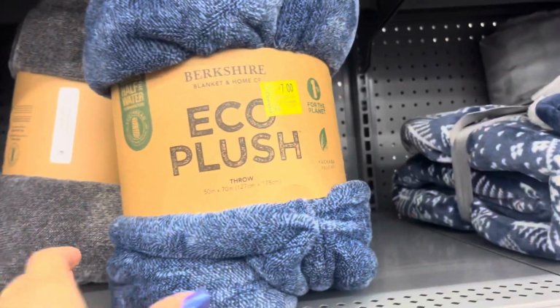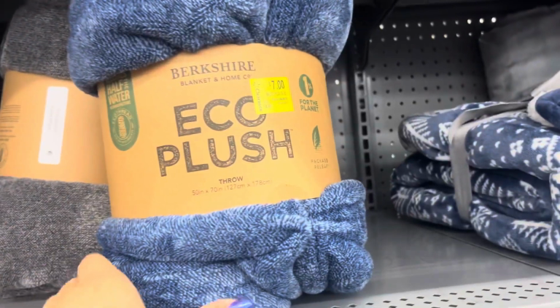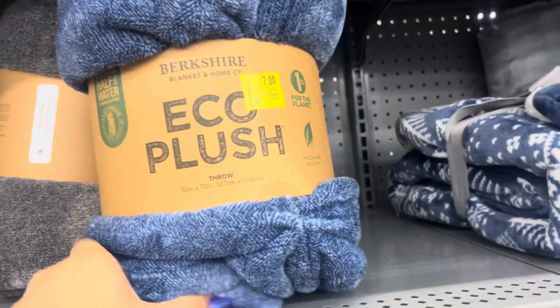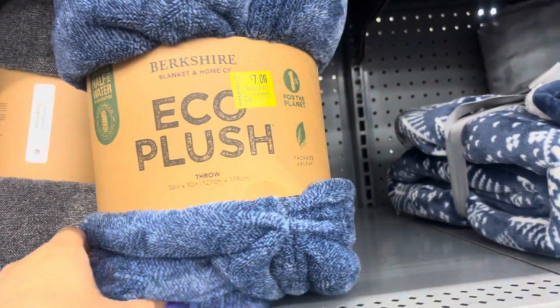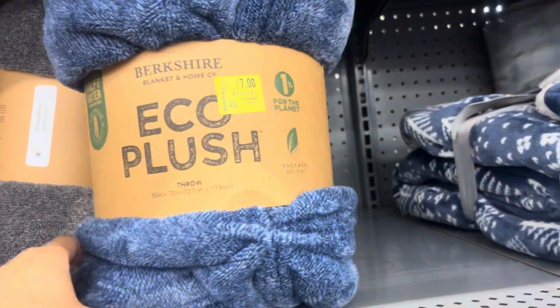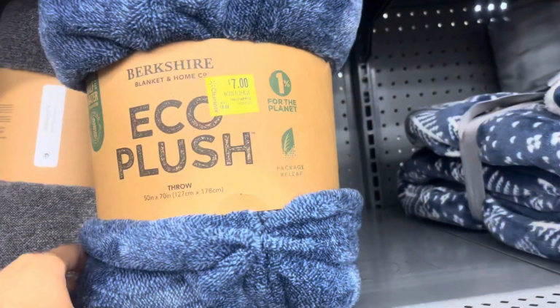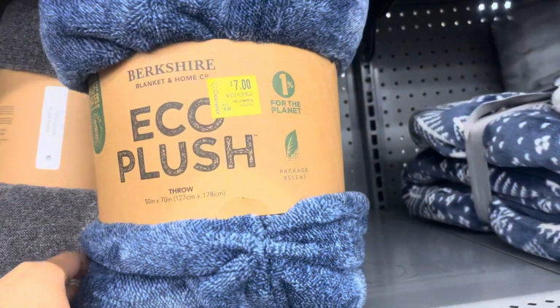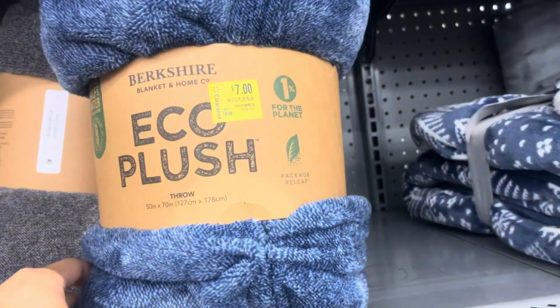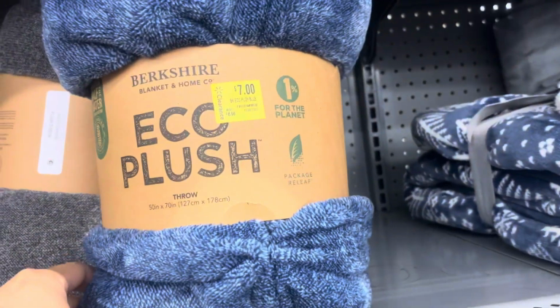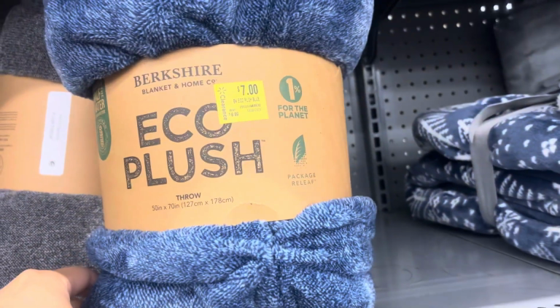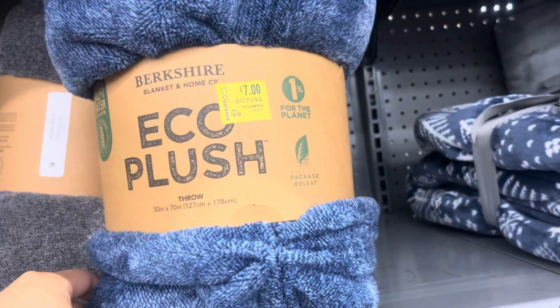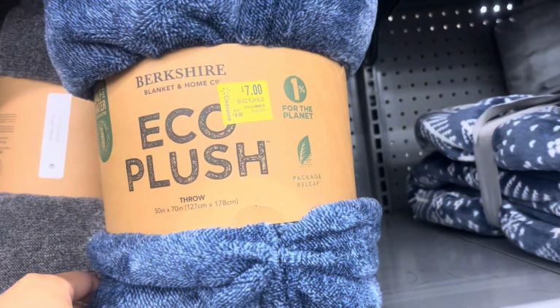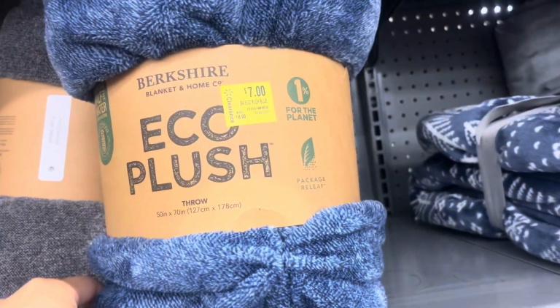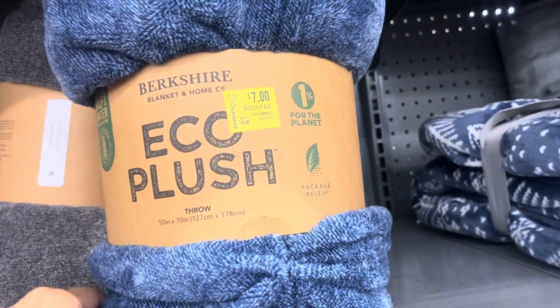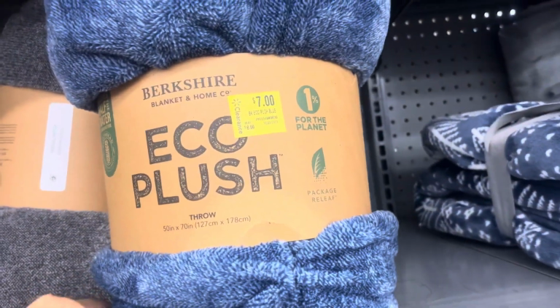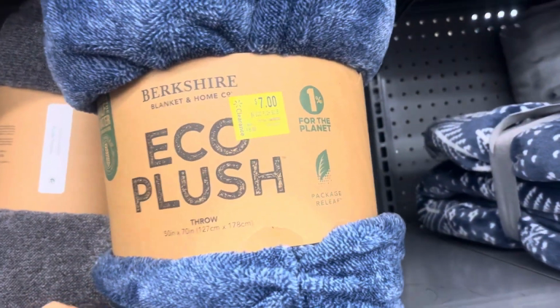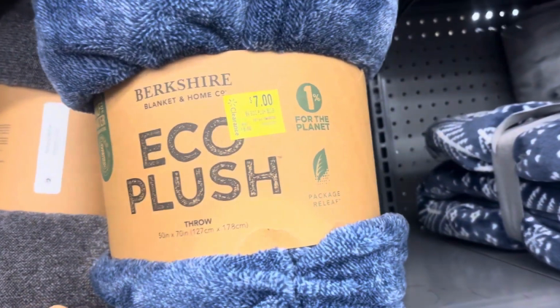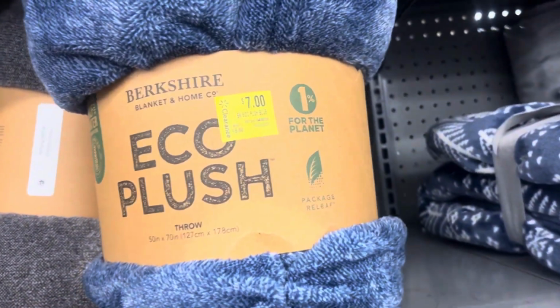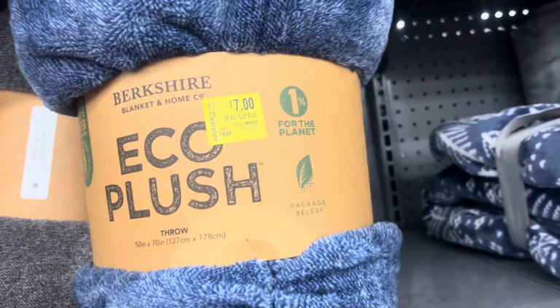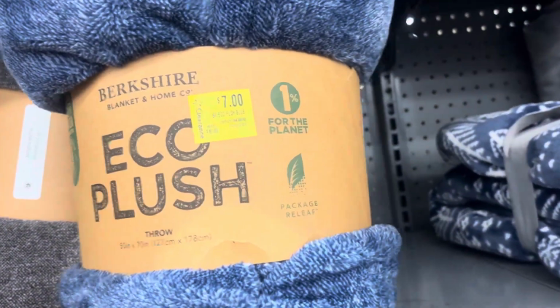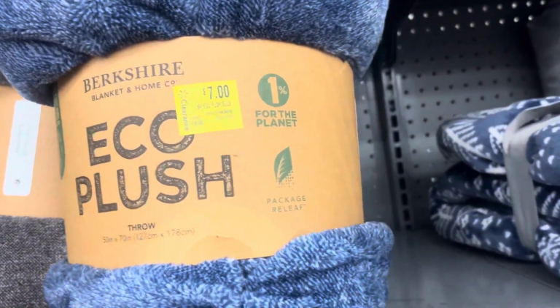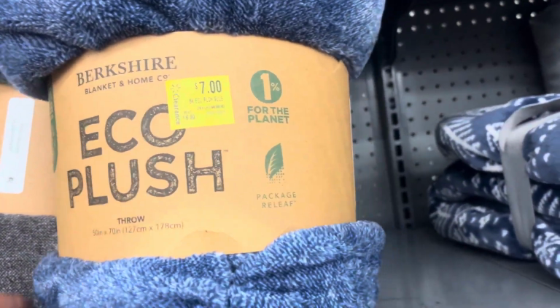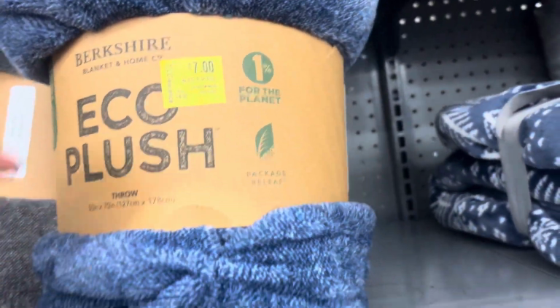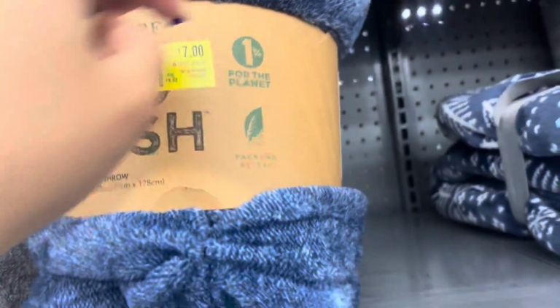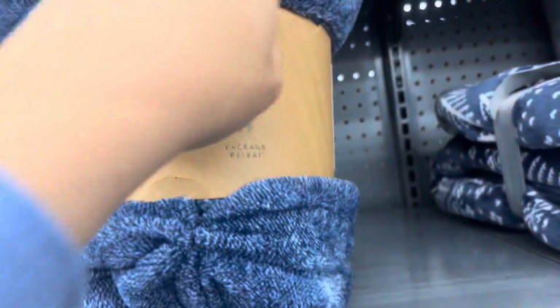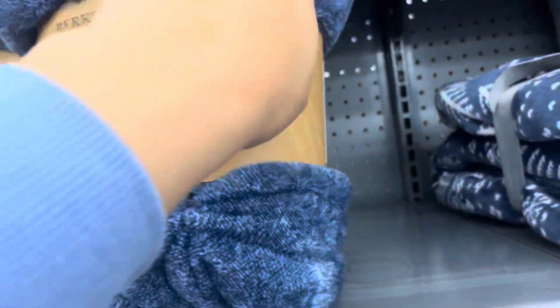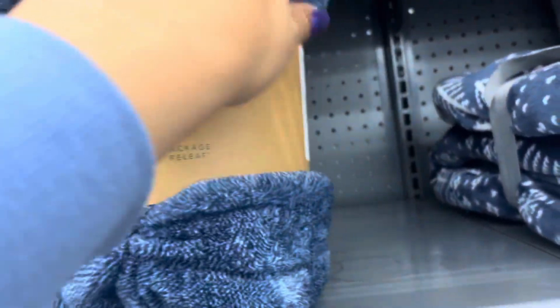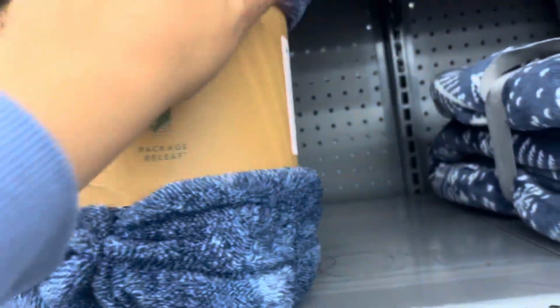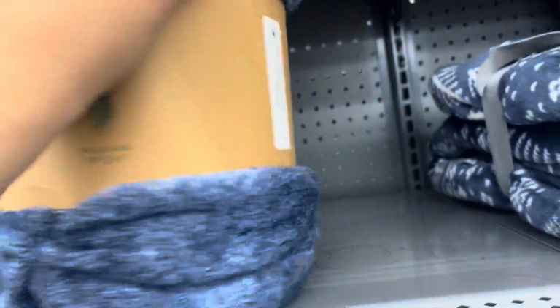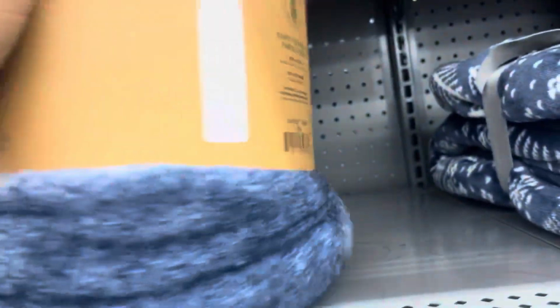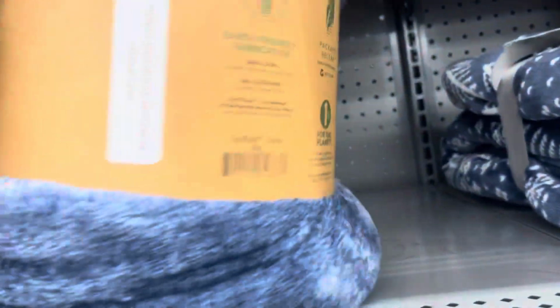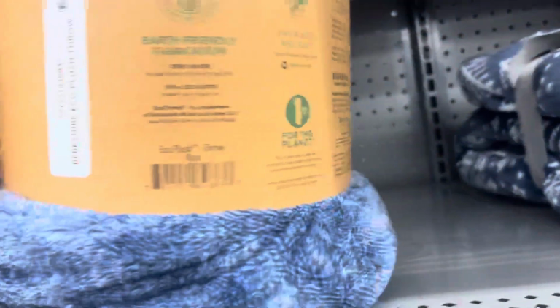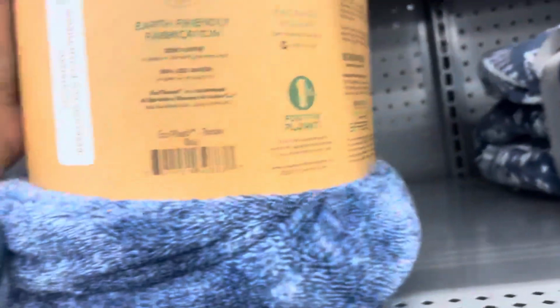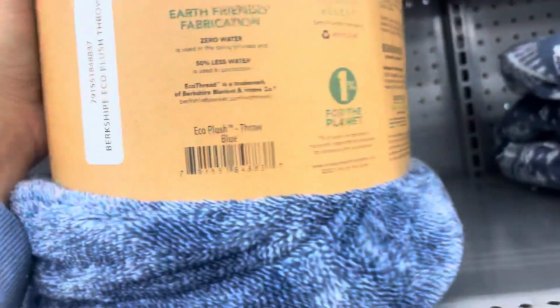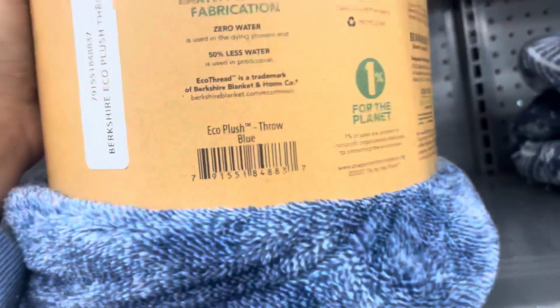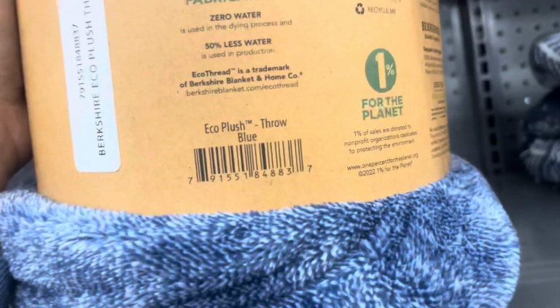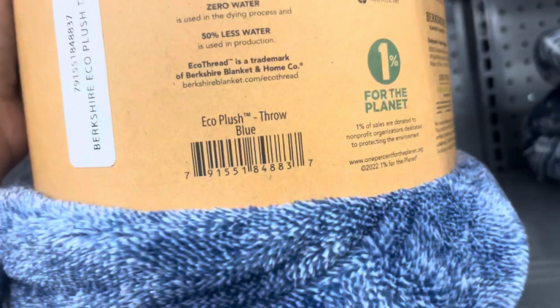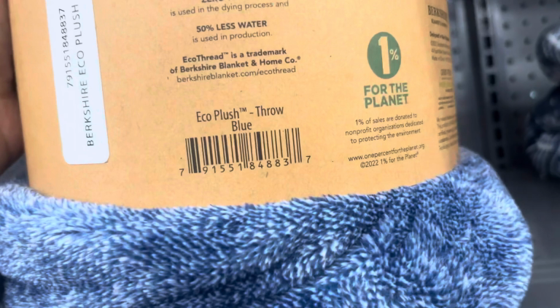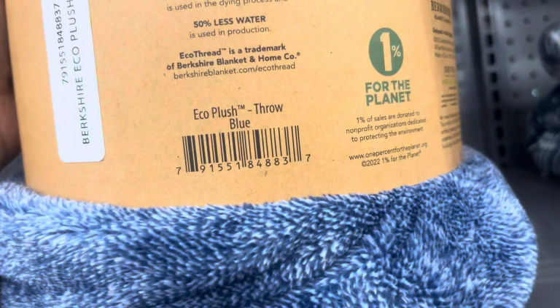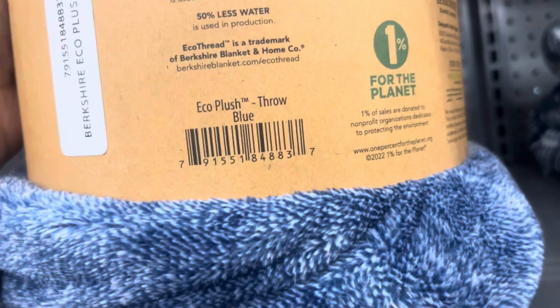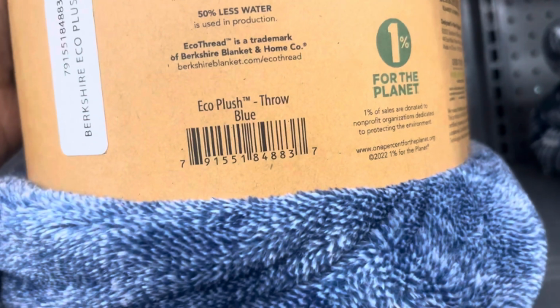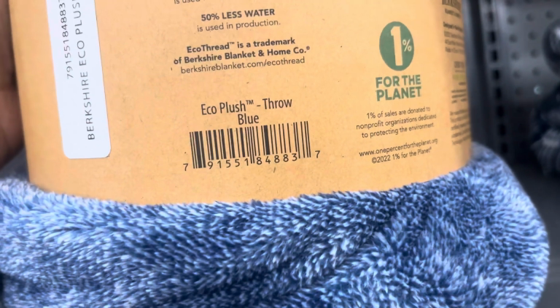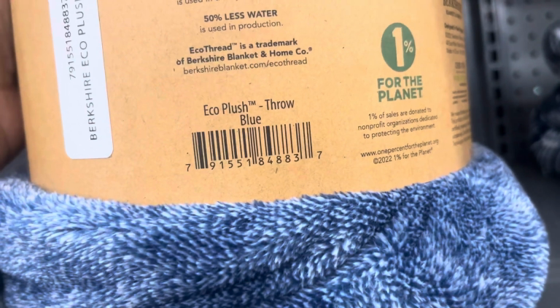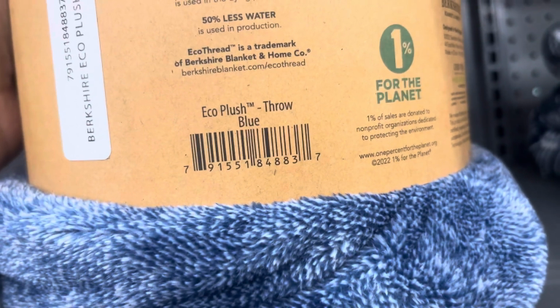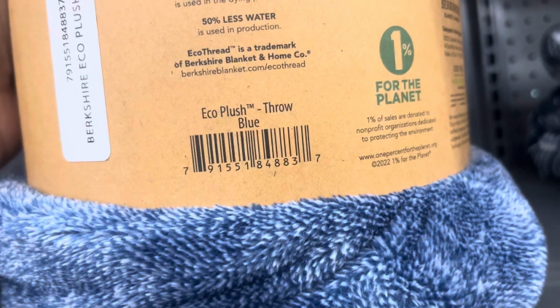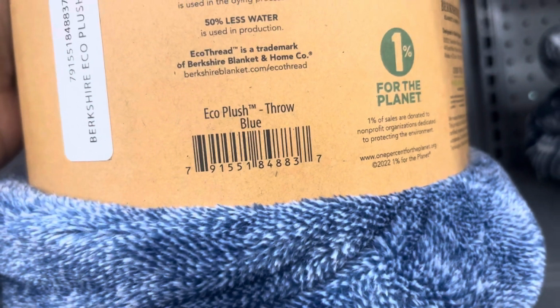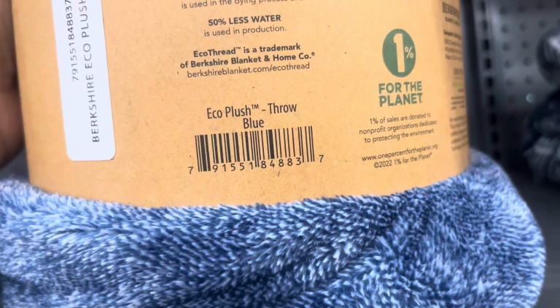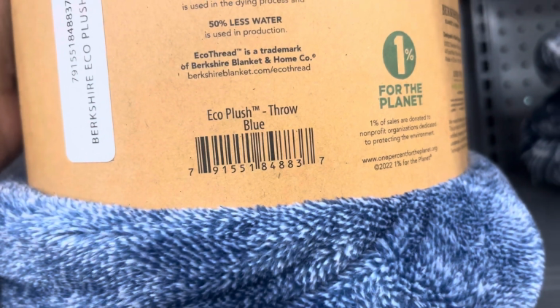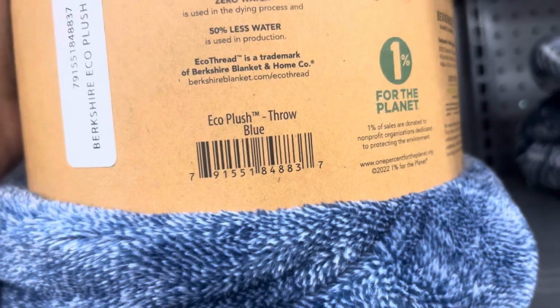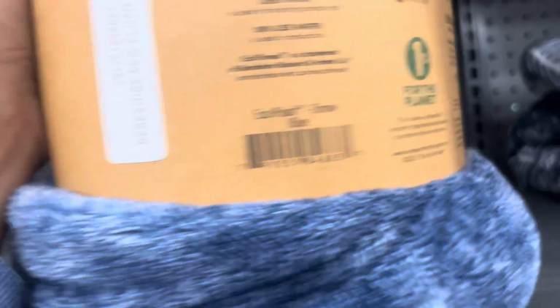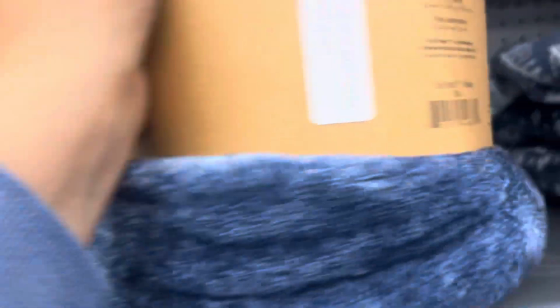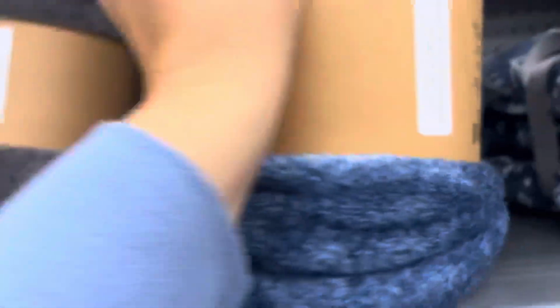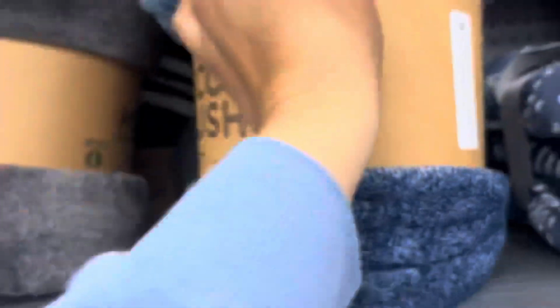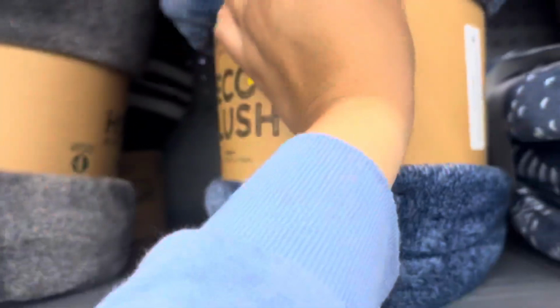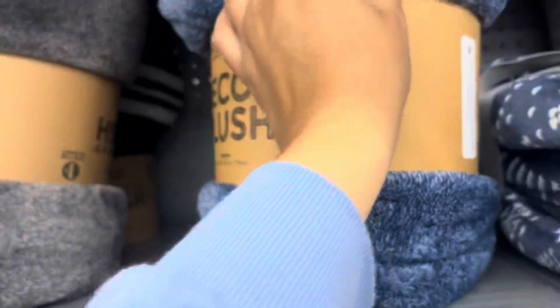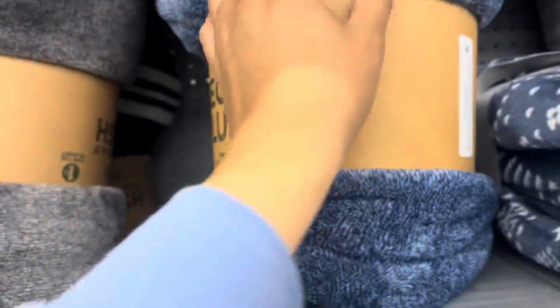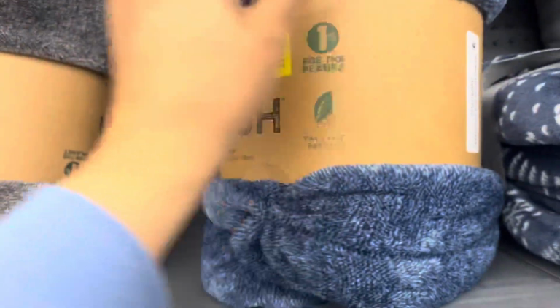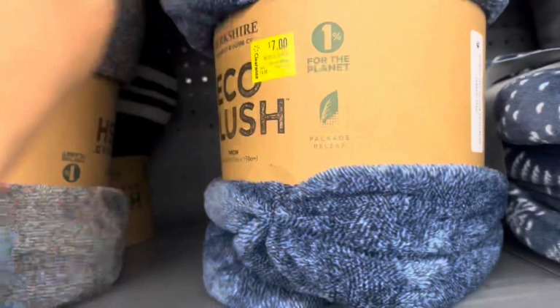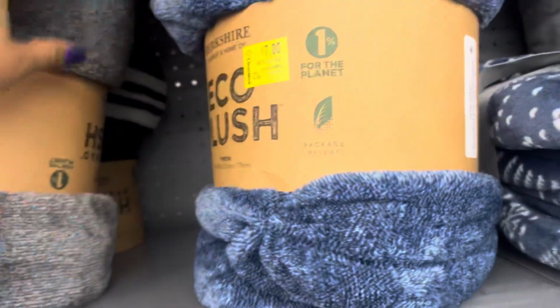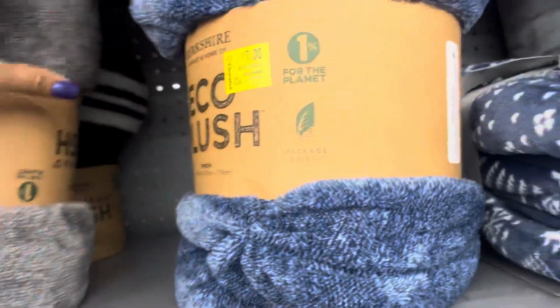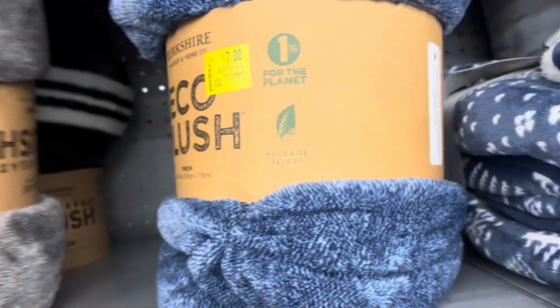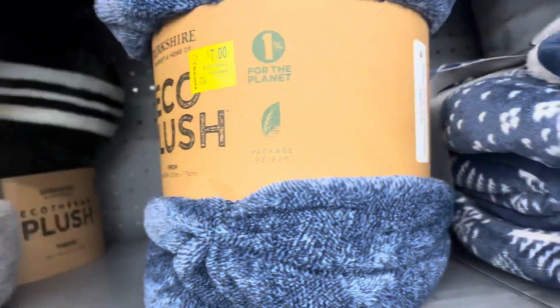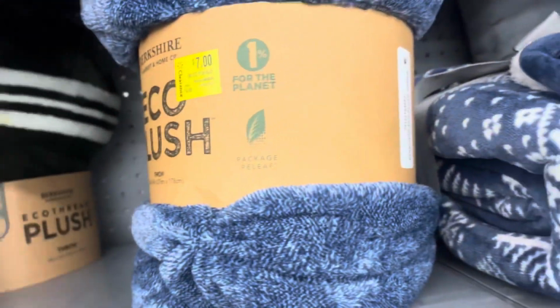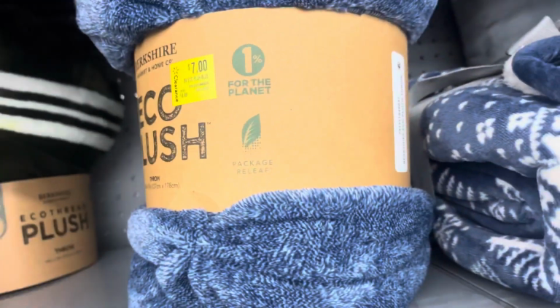This blanket is on clearance for $7 — I did scan it to make sure and it is $7. Pretty great price on this one right here.